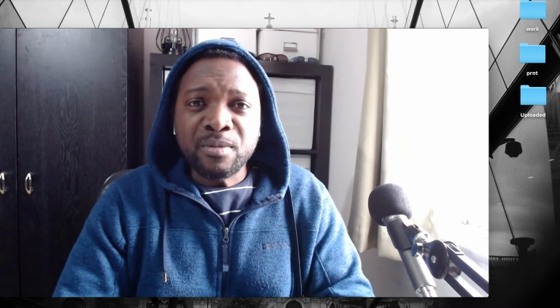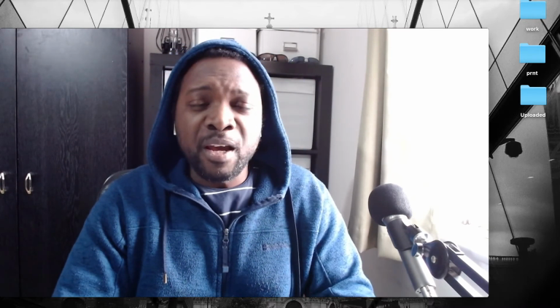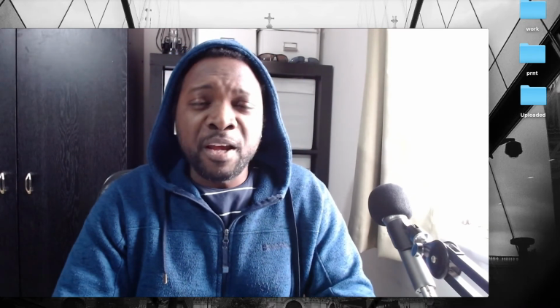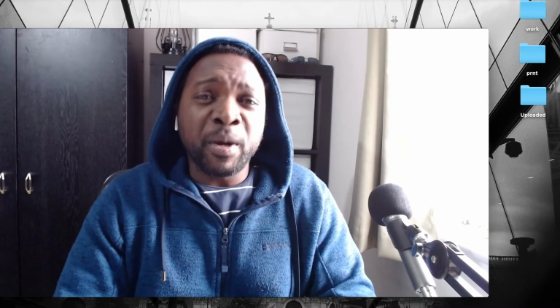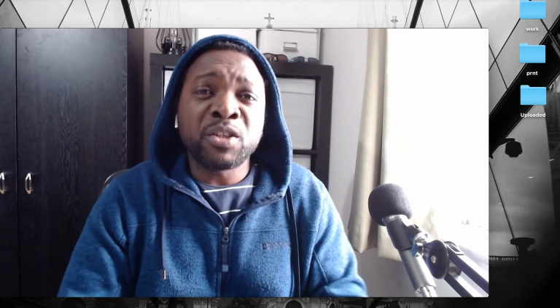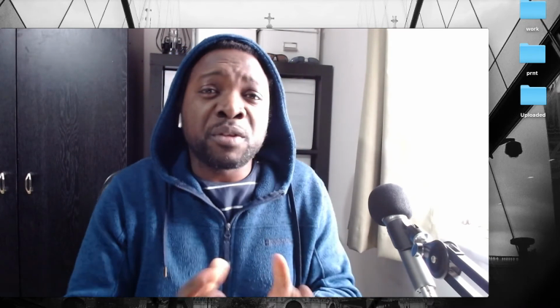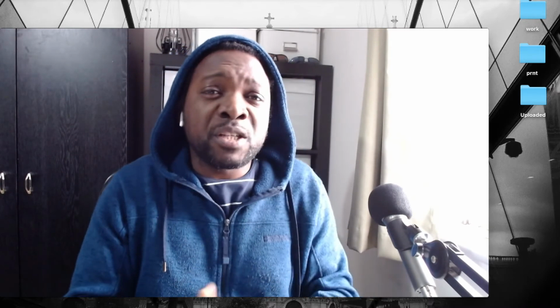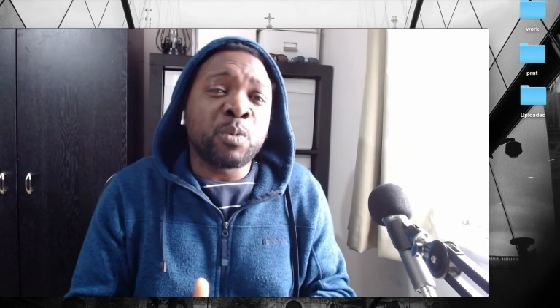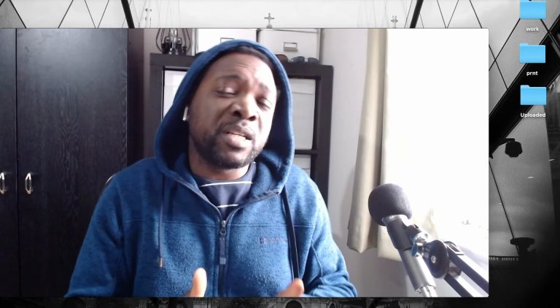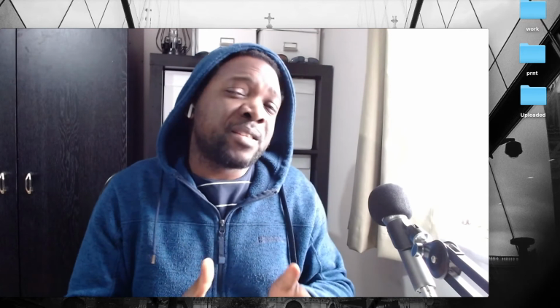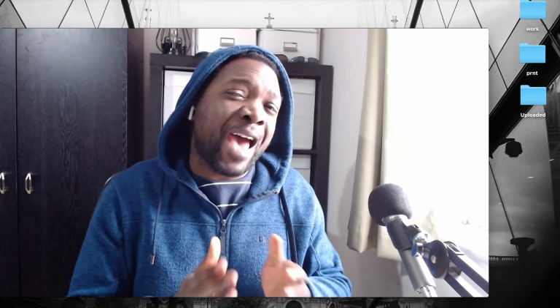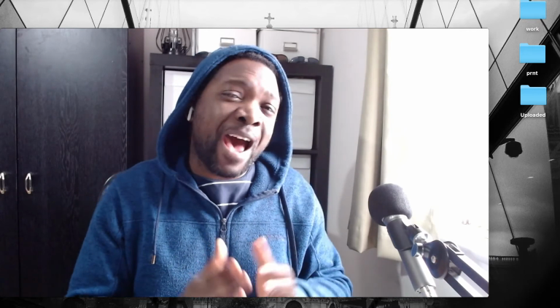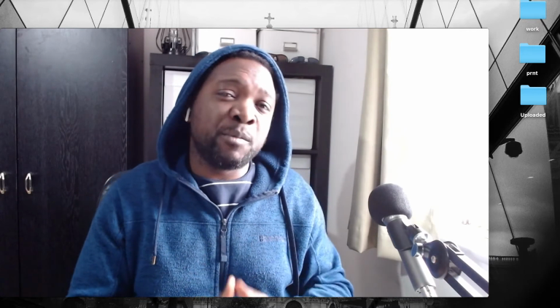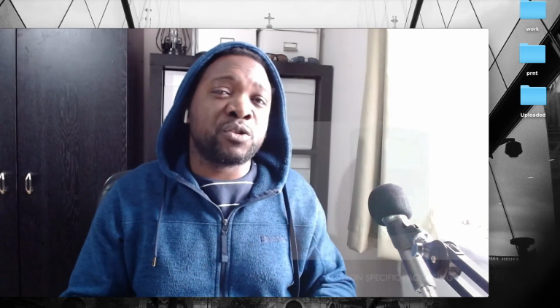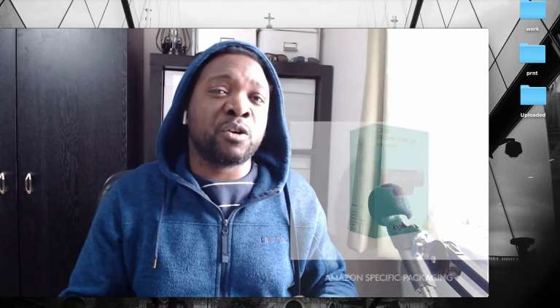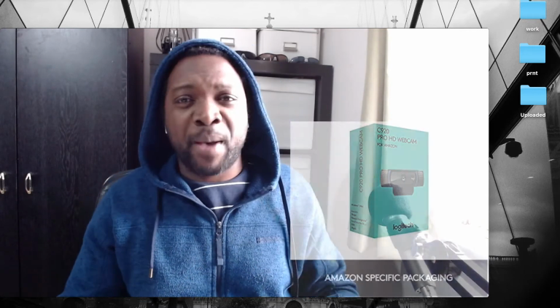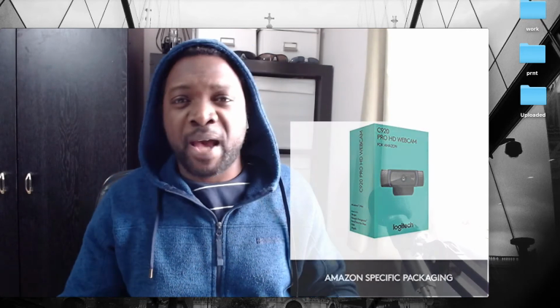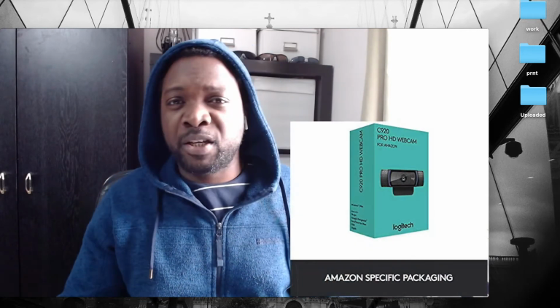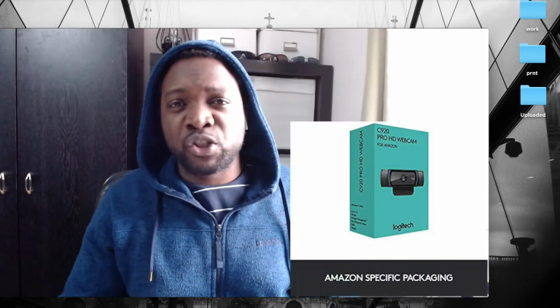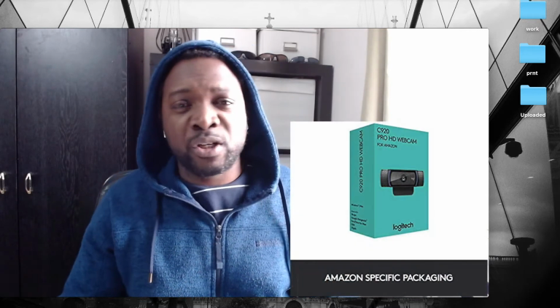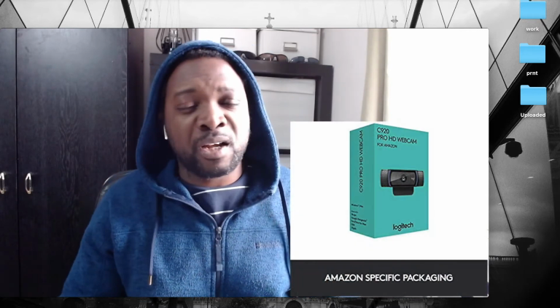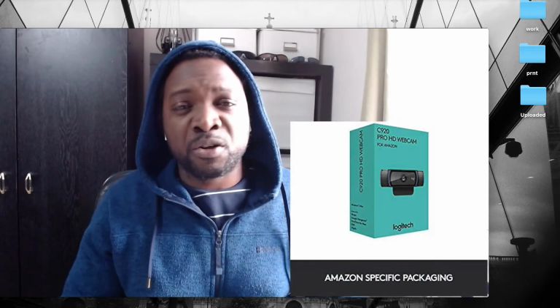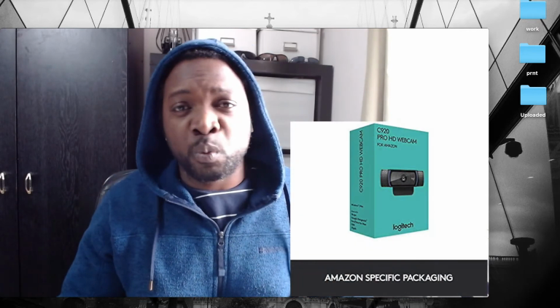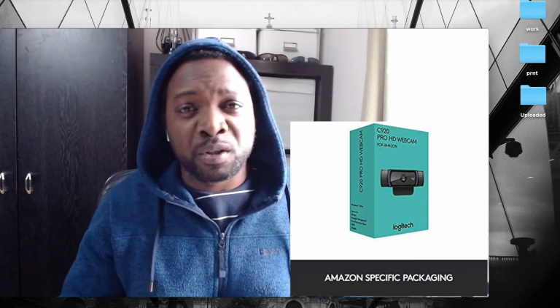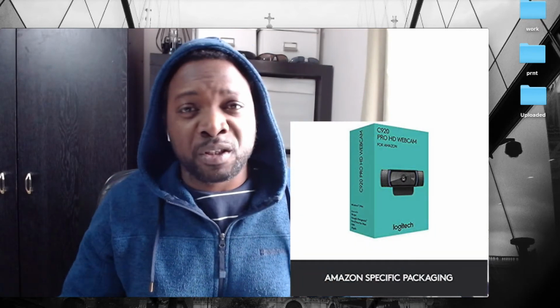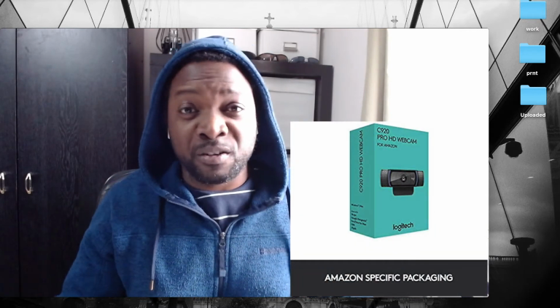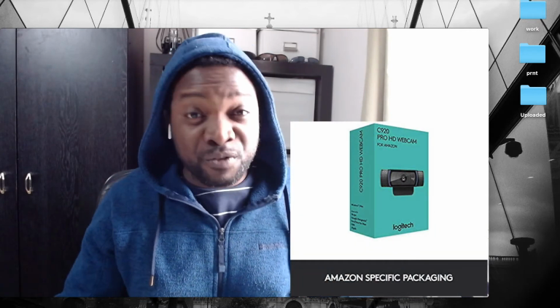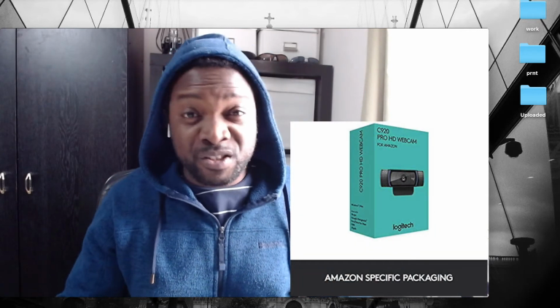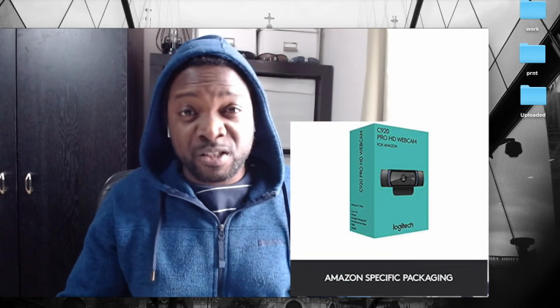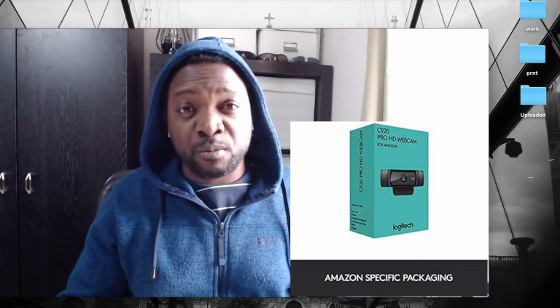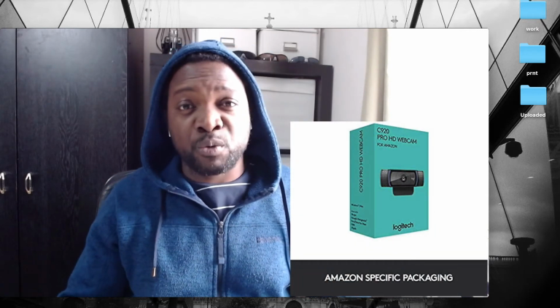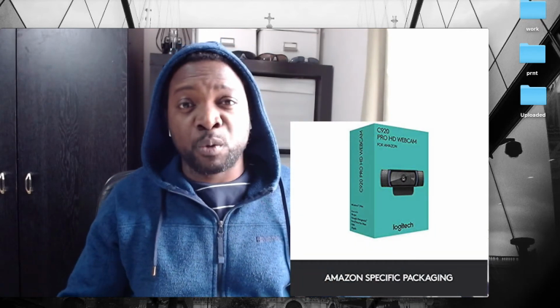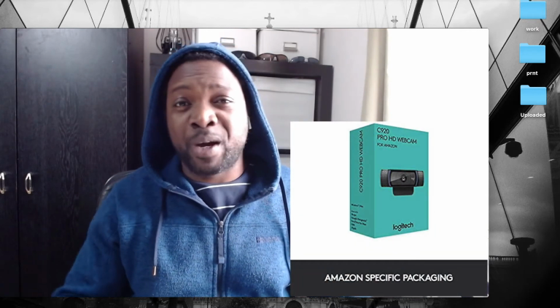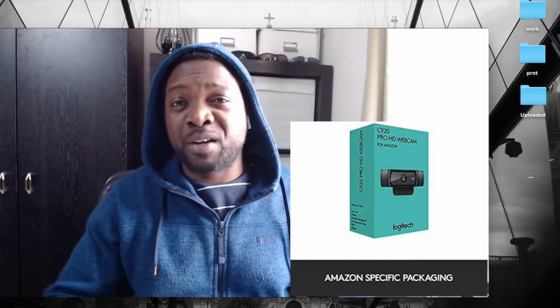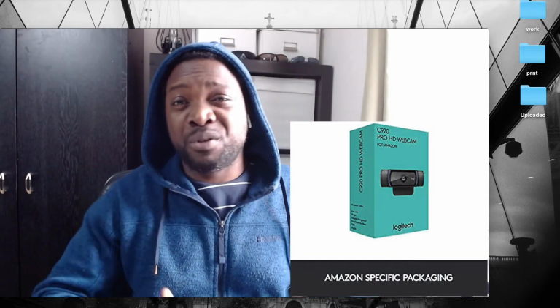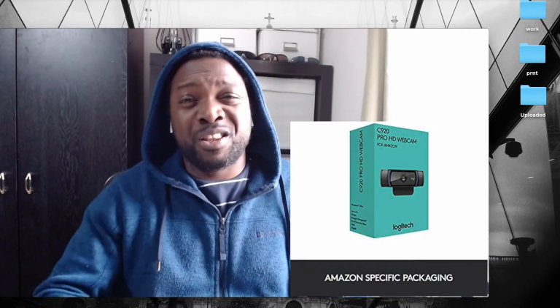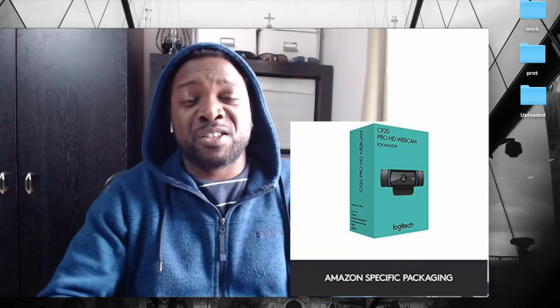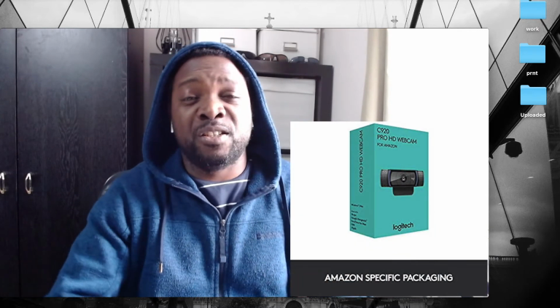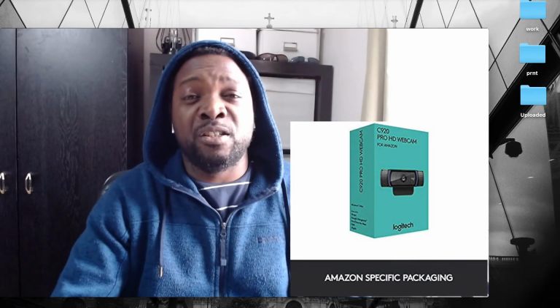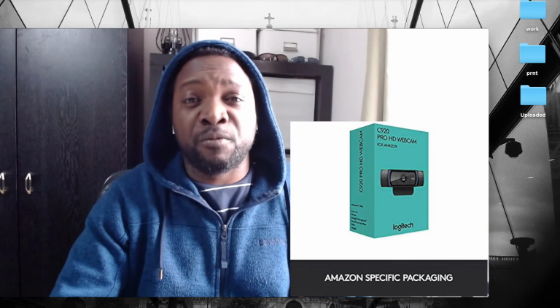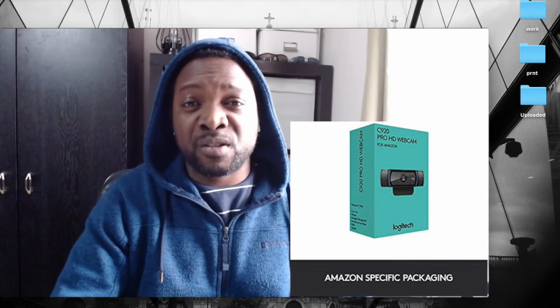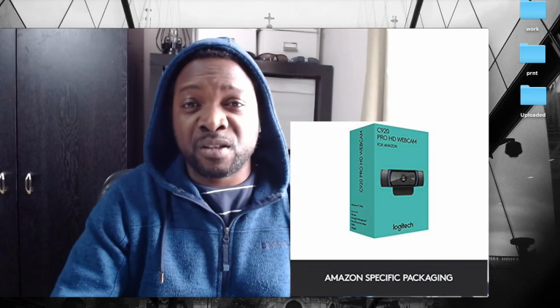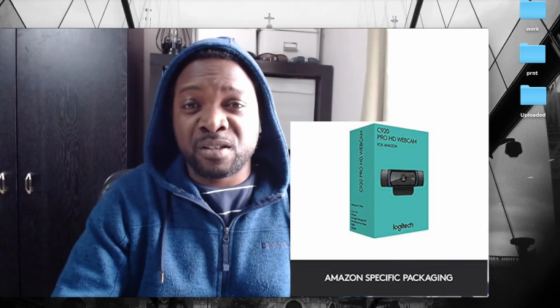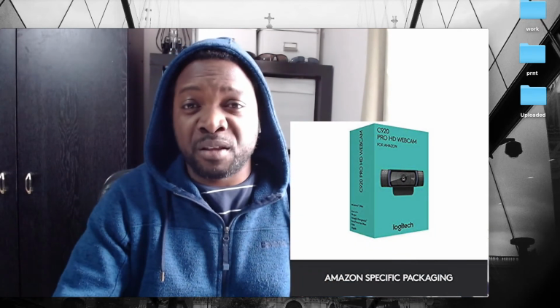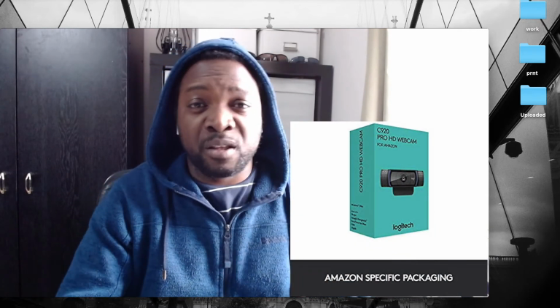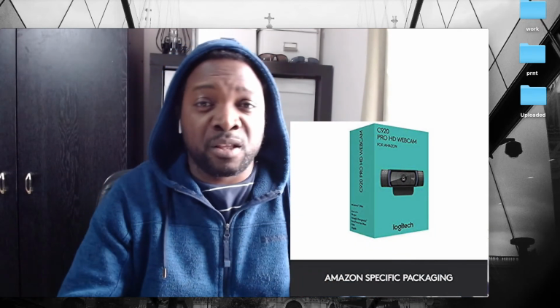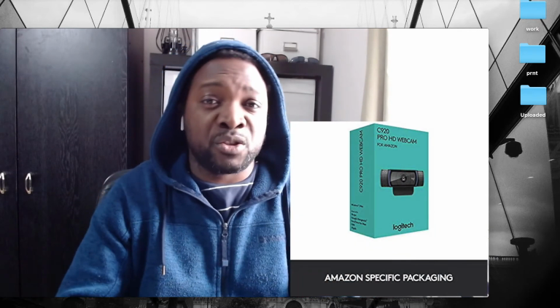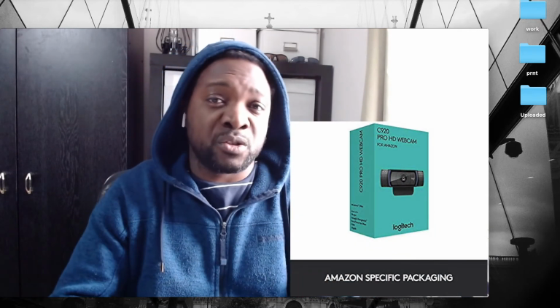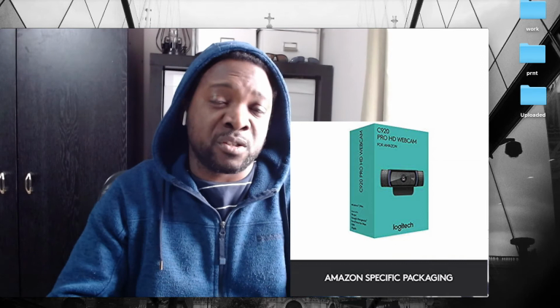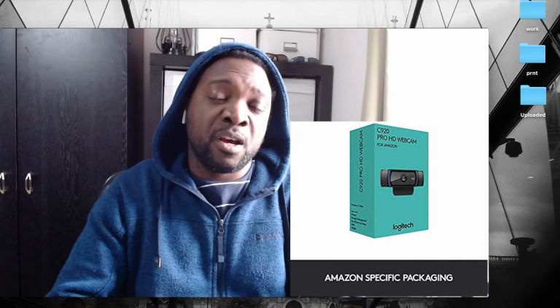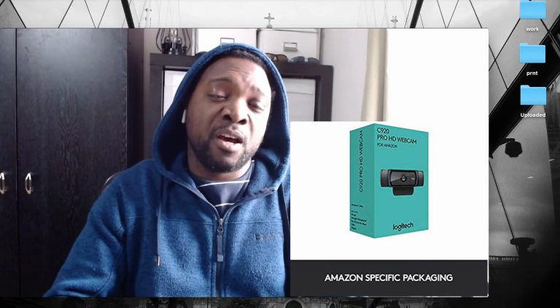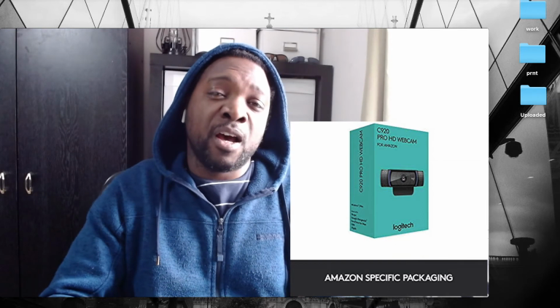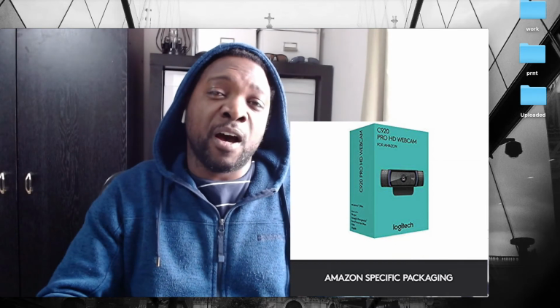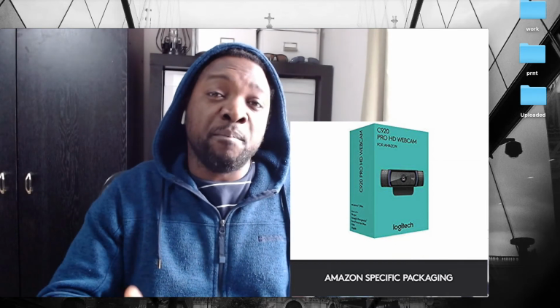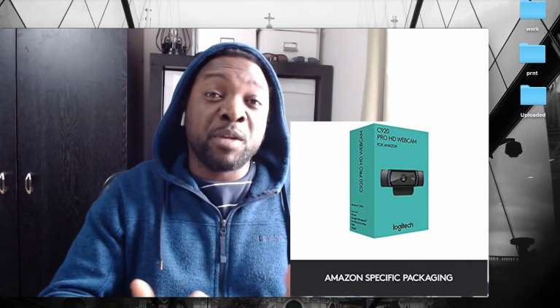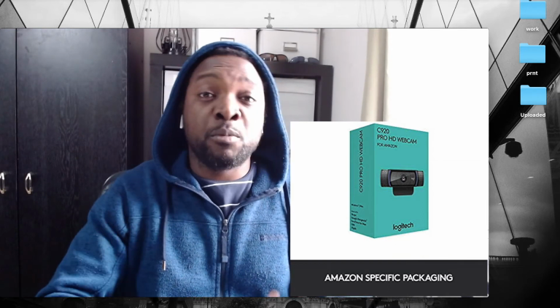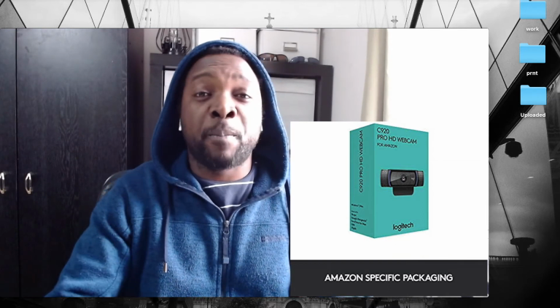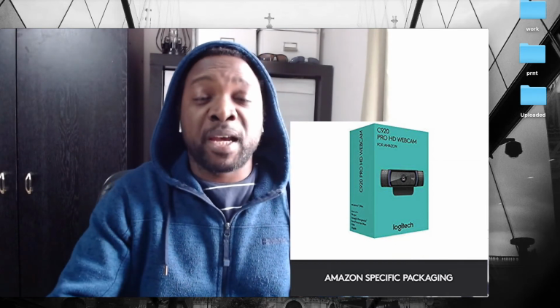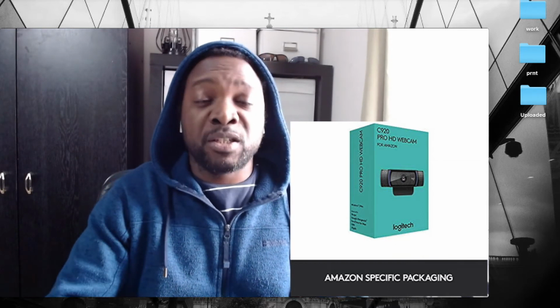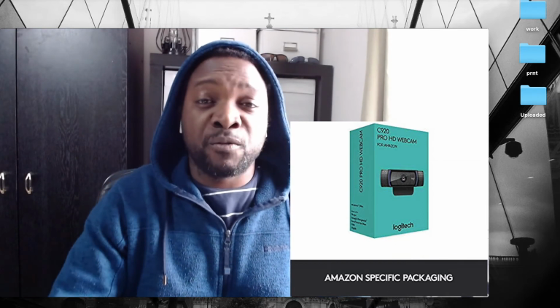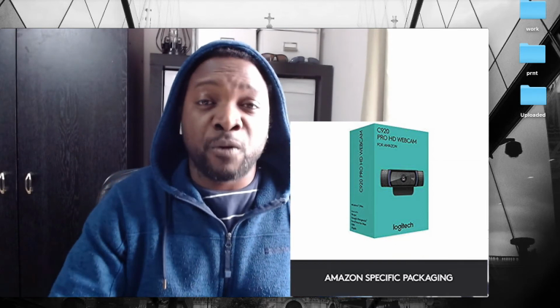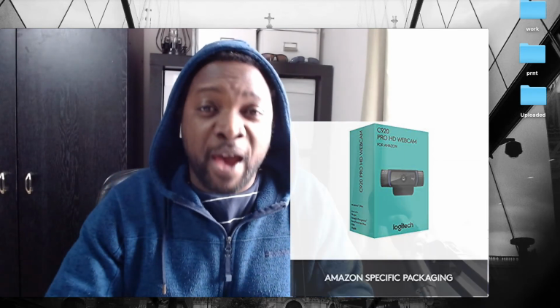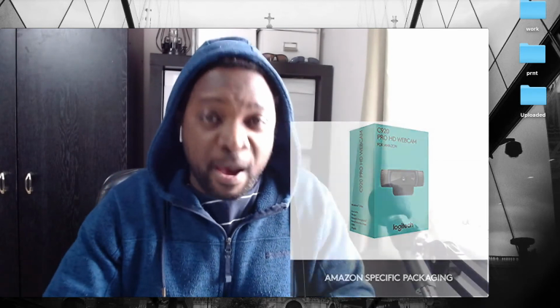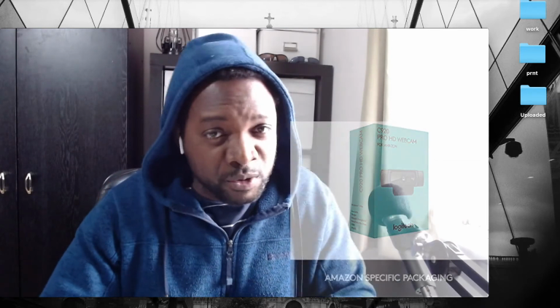This one is the Amazon packaging. I don't know what the difference is from the regular one — I don't think there are any differences. I think it's just minimal packaging for Amazon.